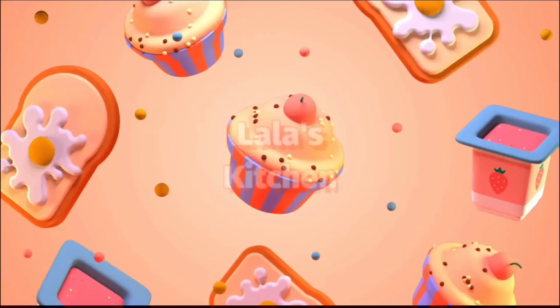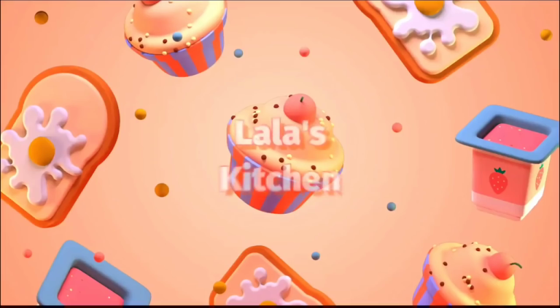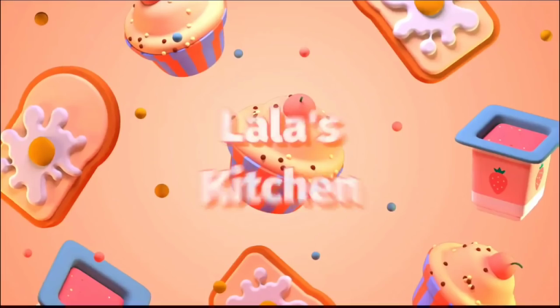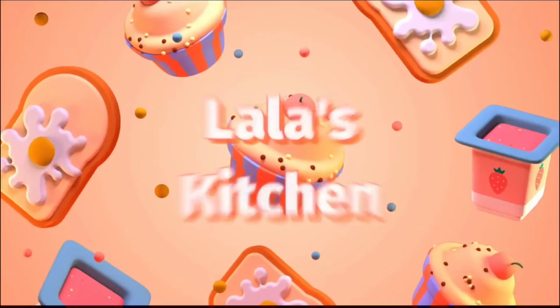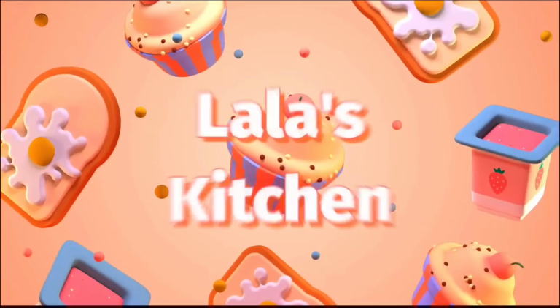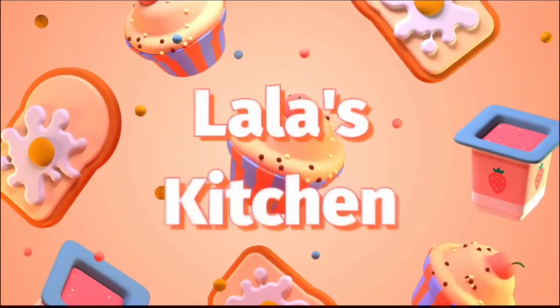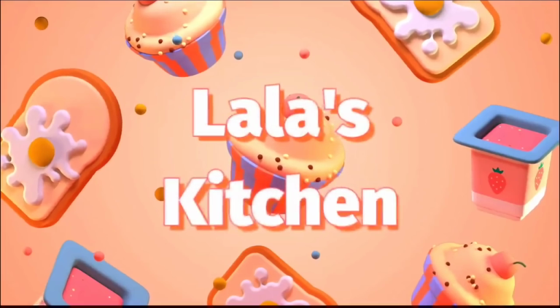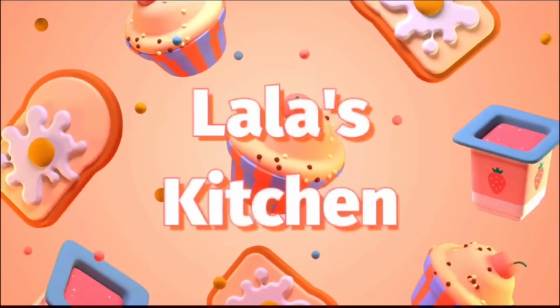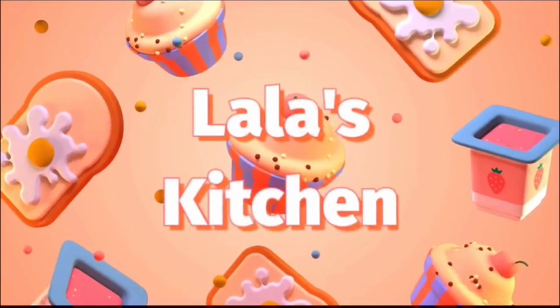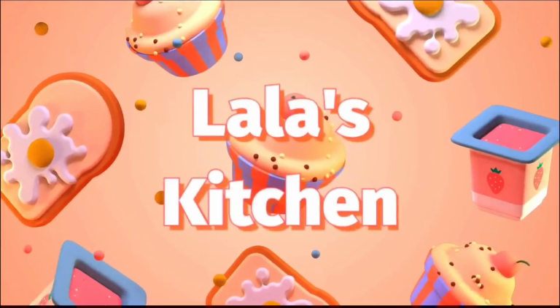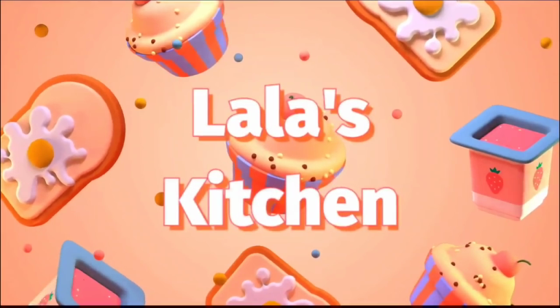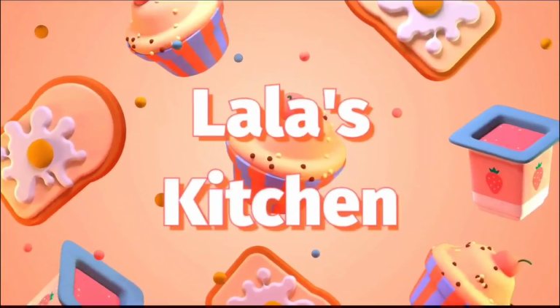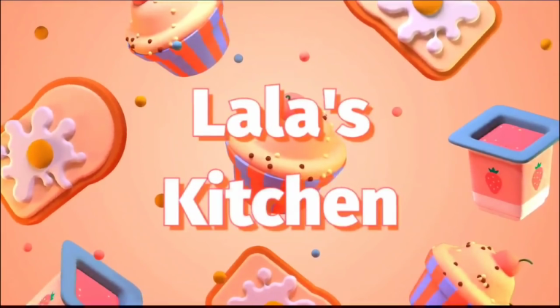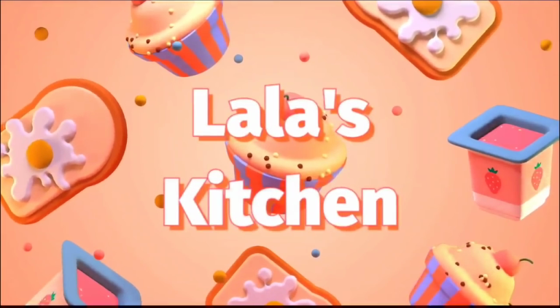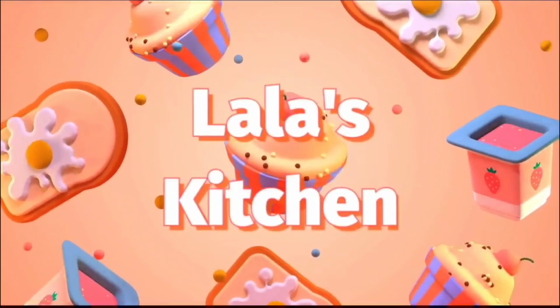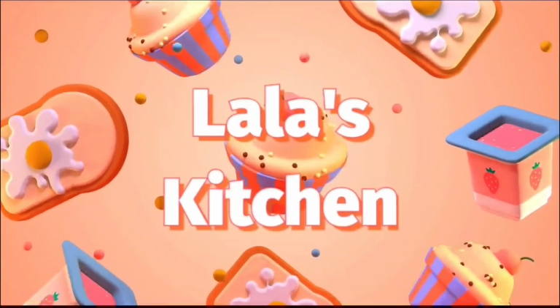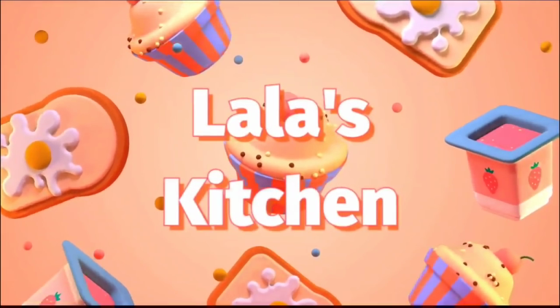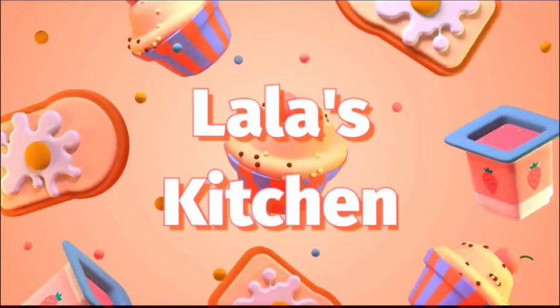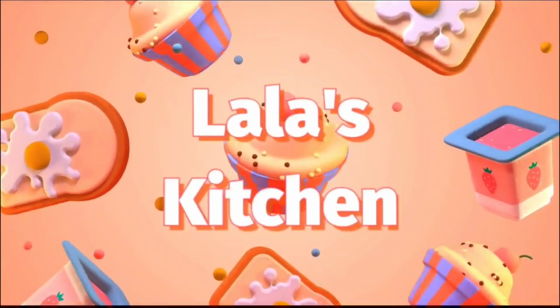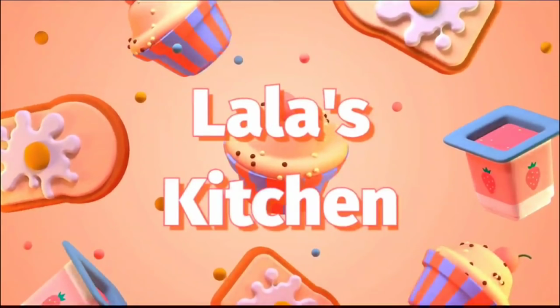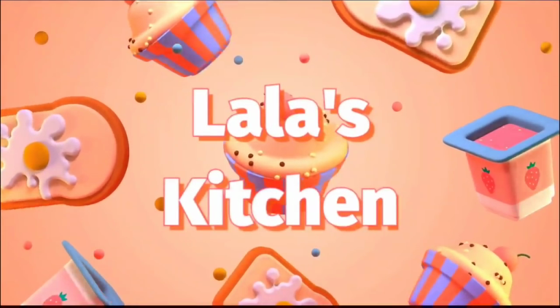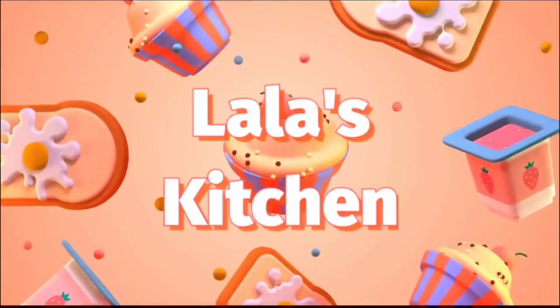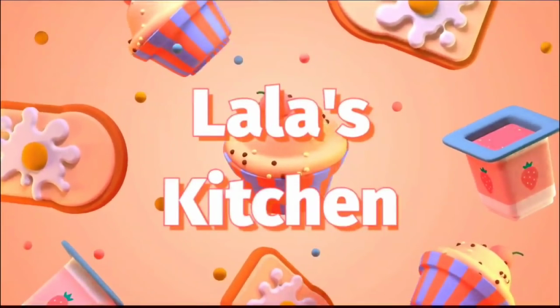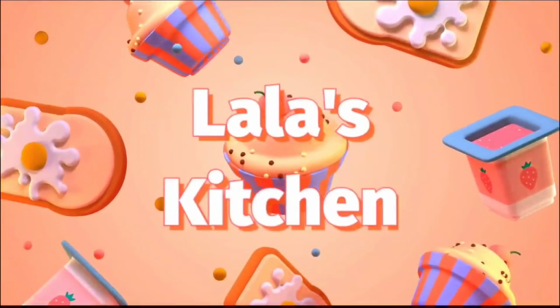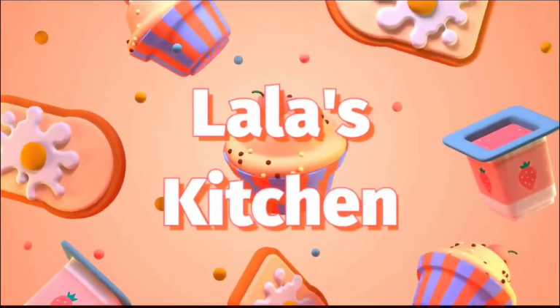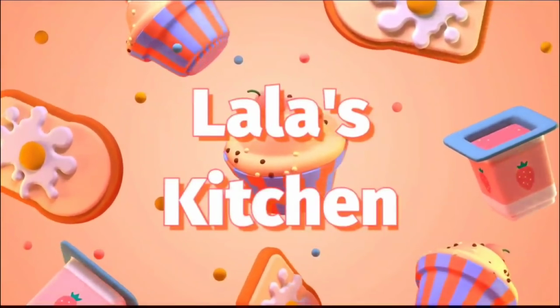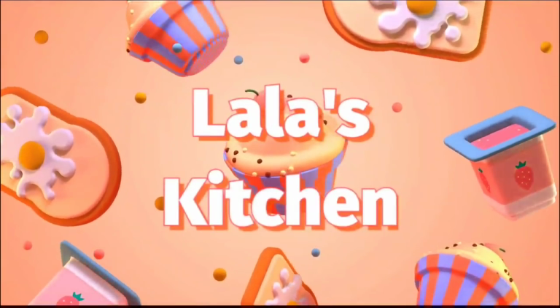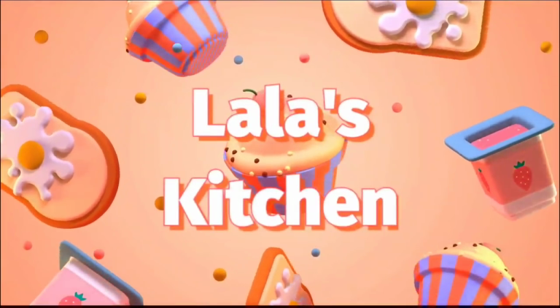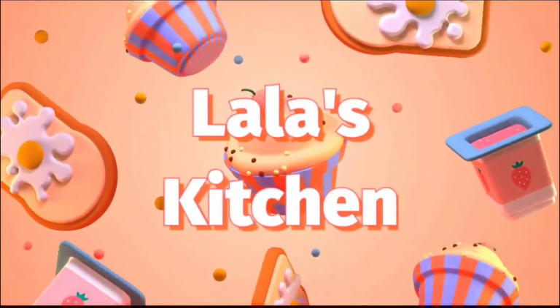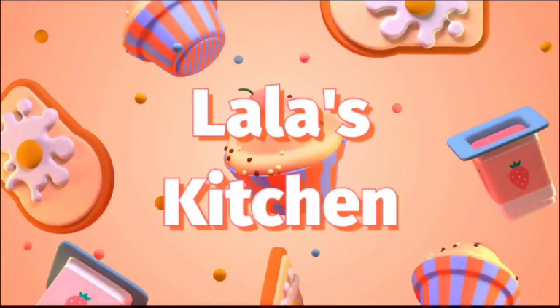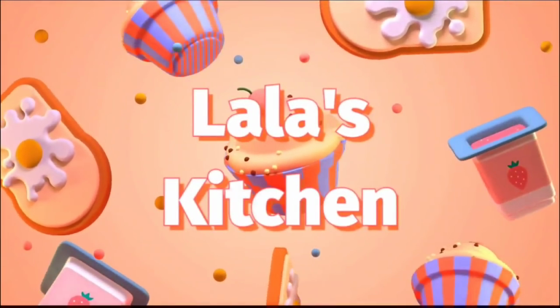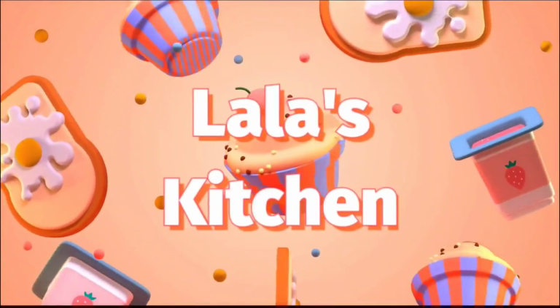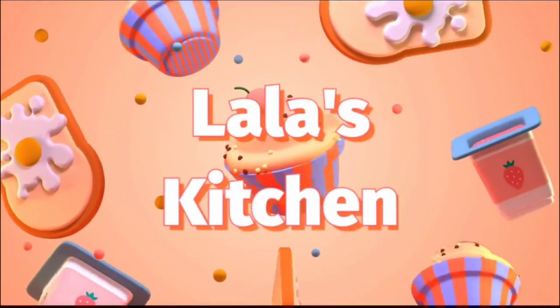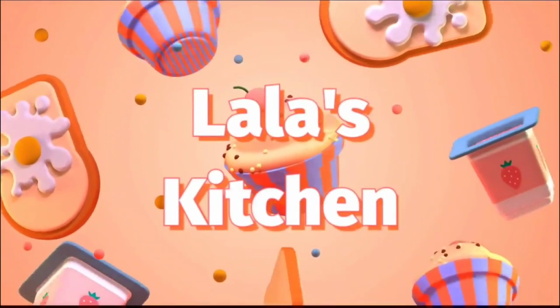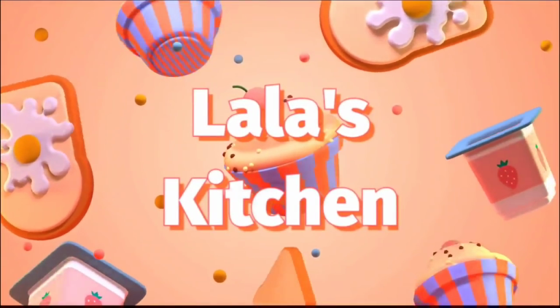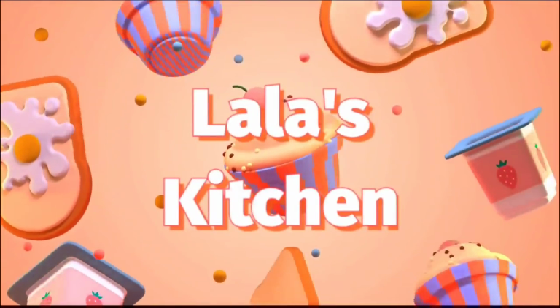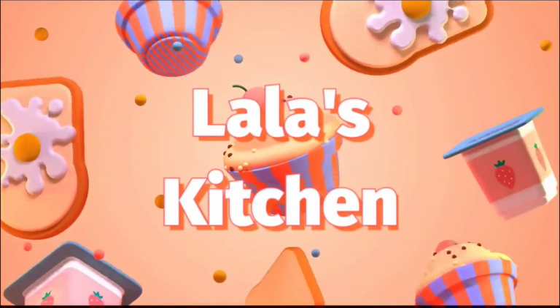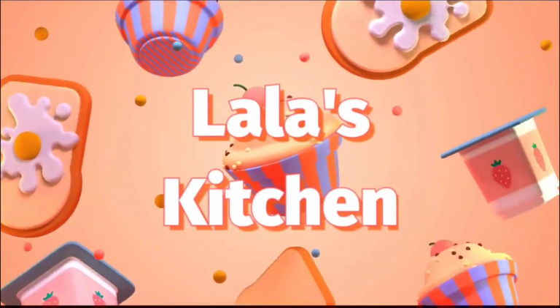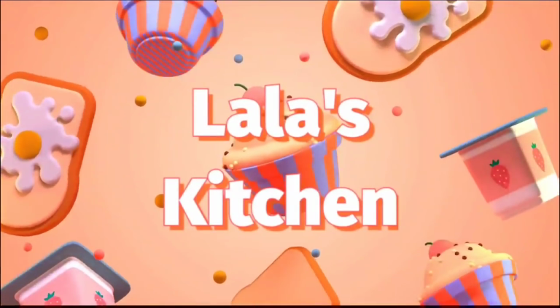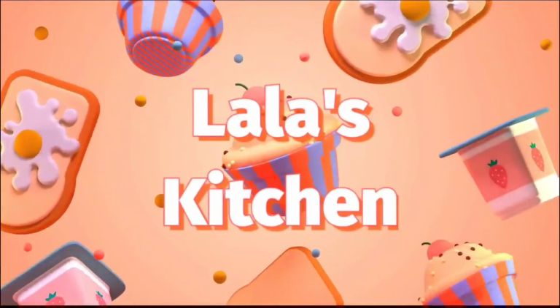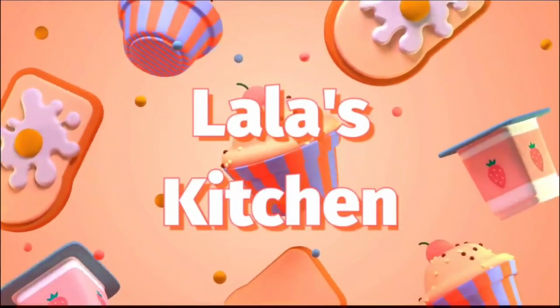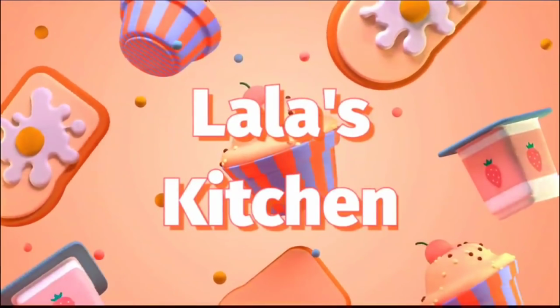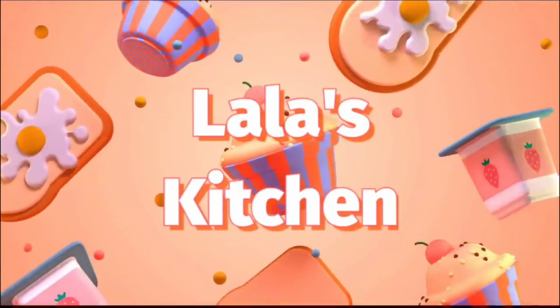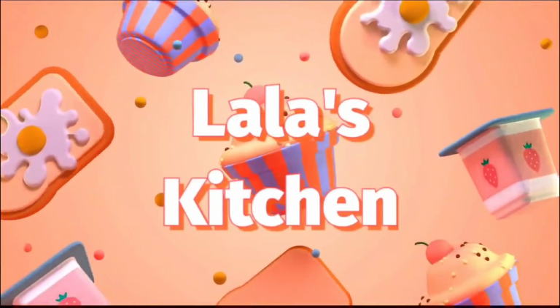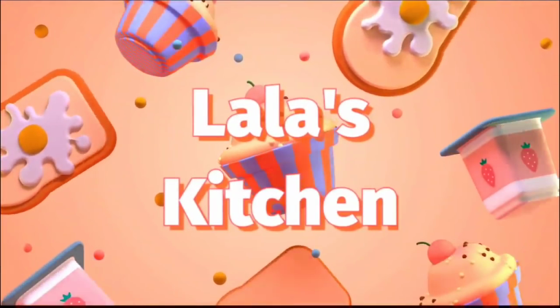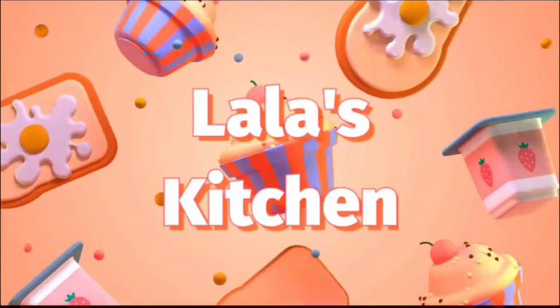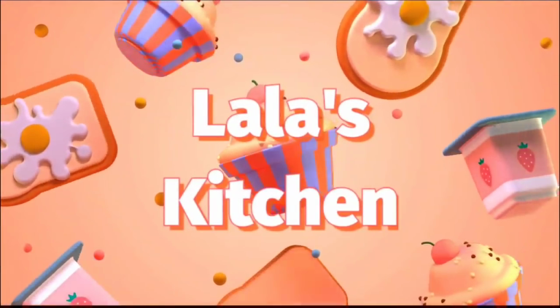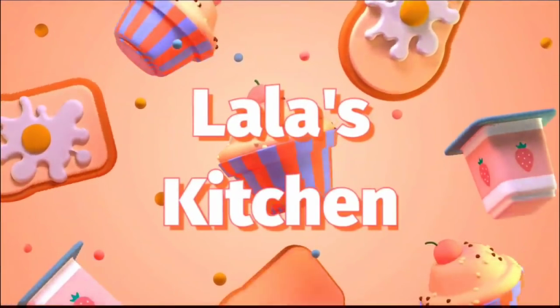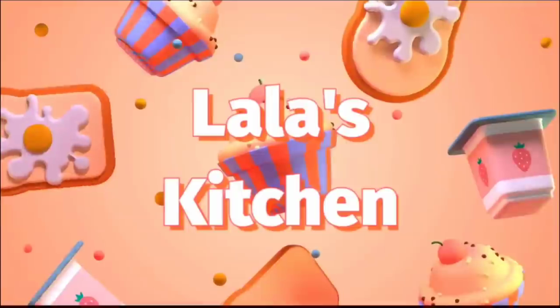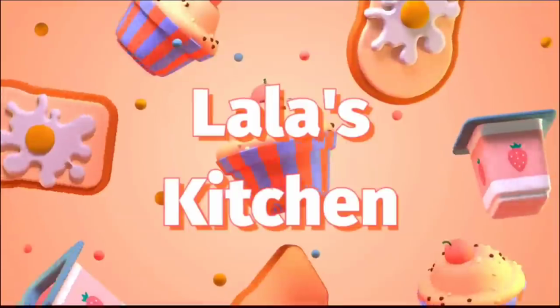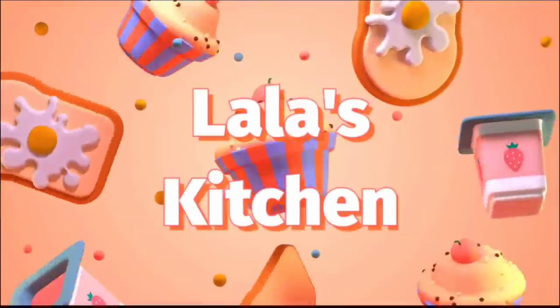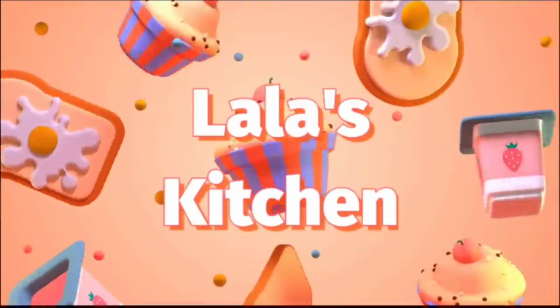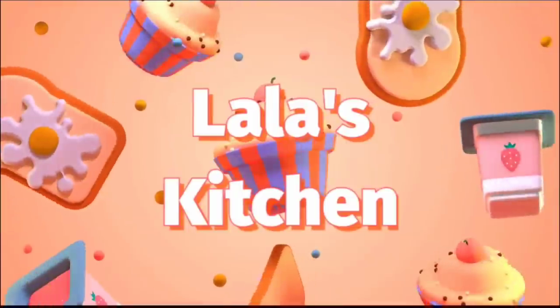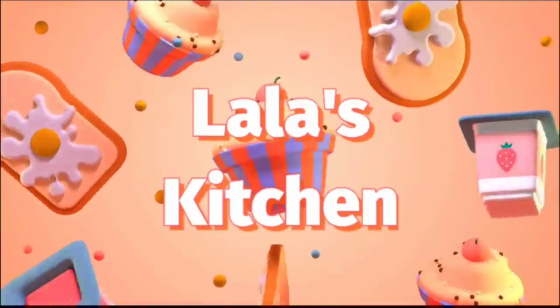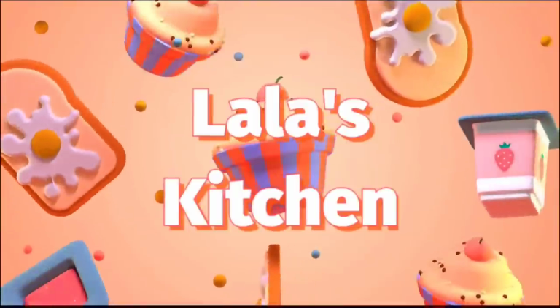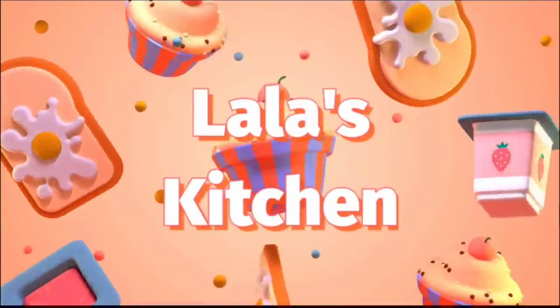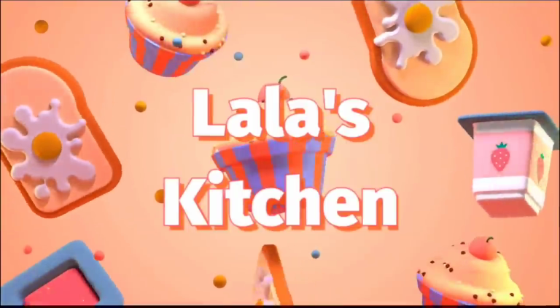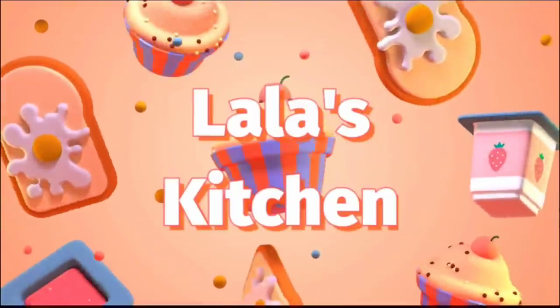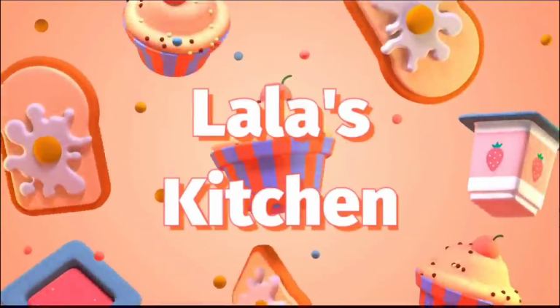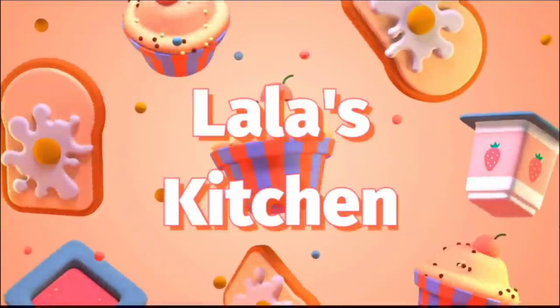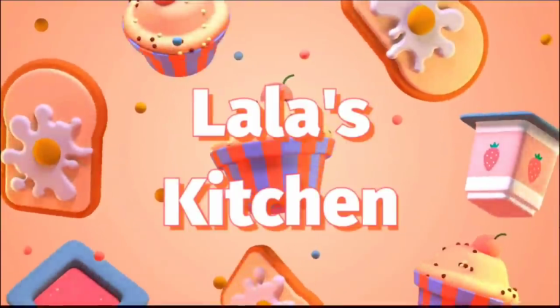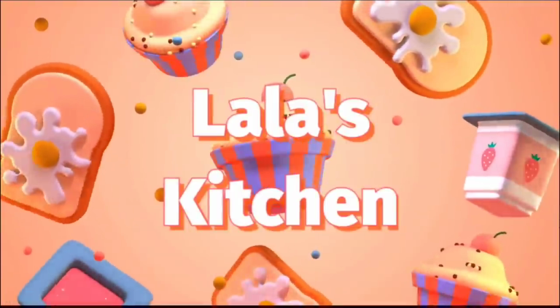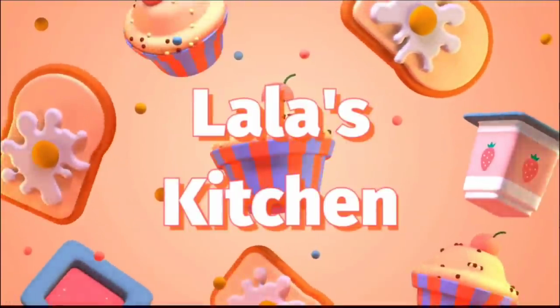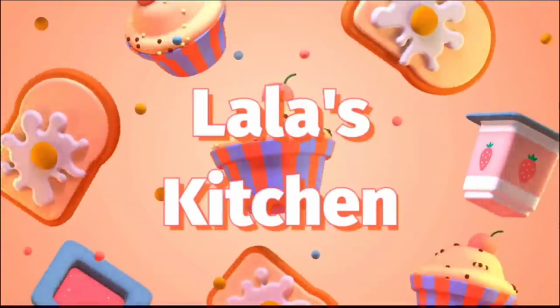Hi everyone, I'm Lala Bad. Welcome to my kitchen. Today I'm making Raul a loaded Mexican potato.